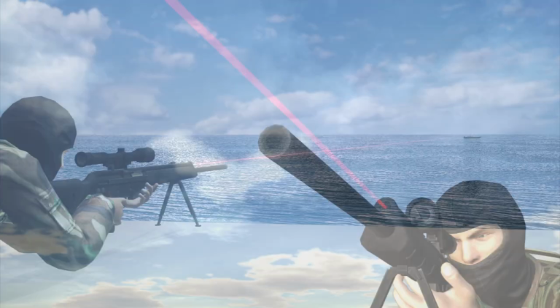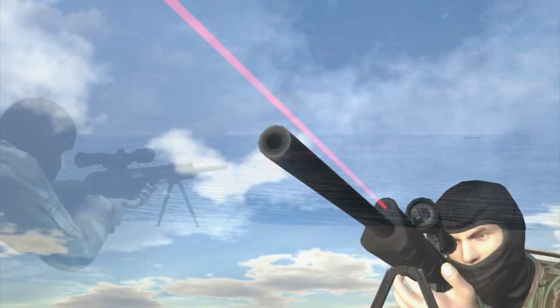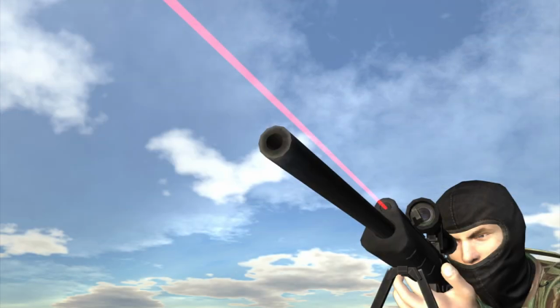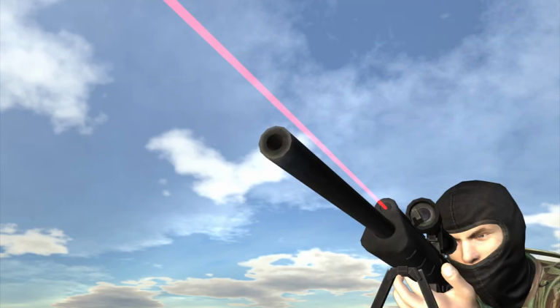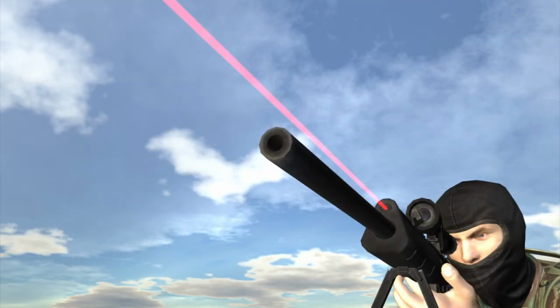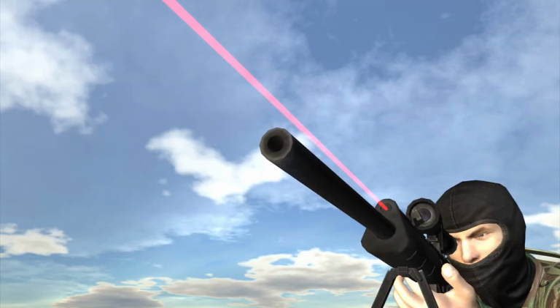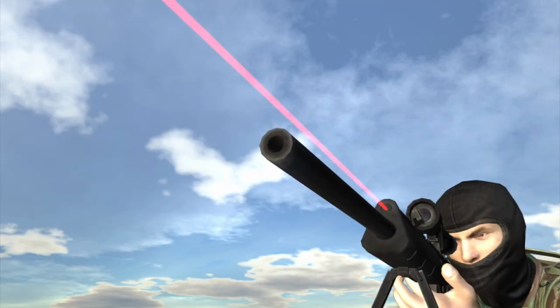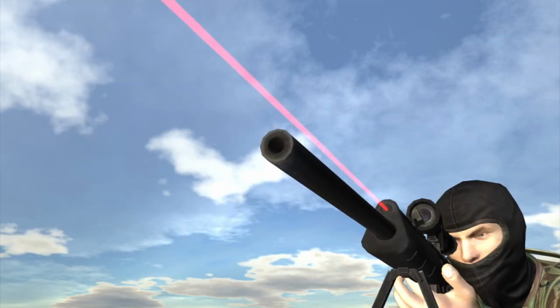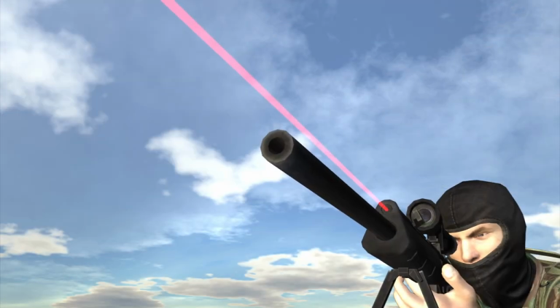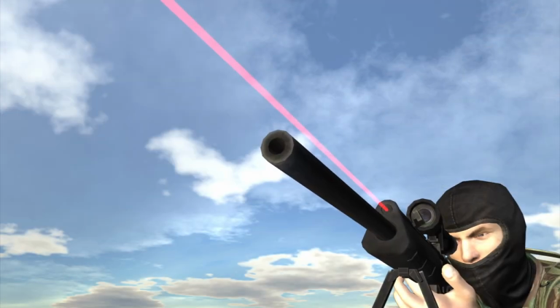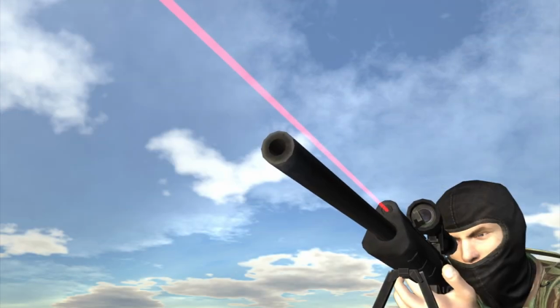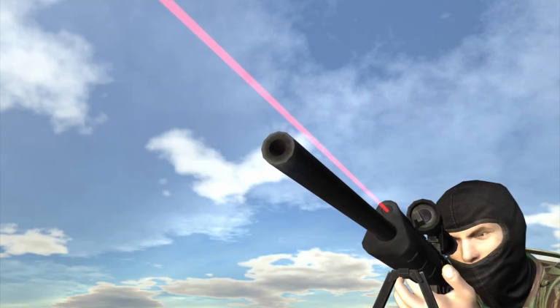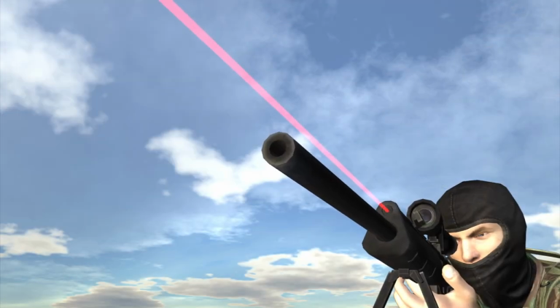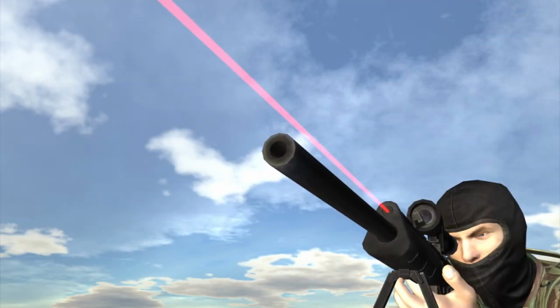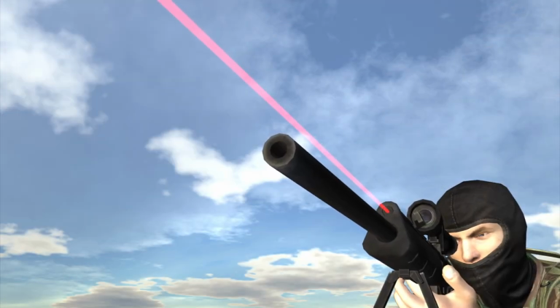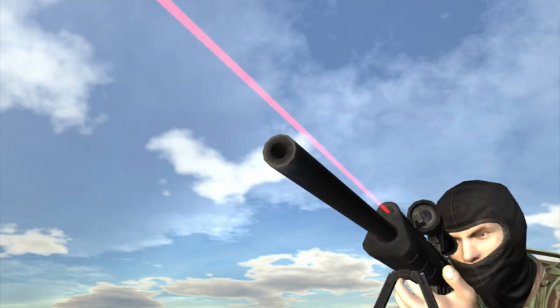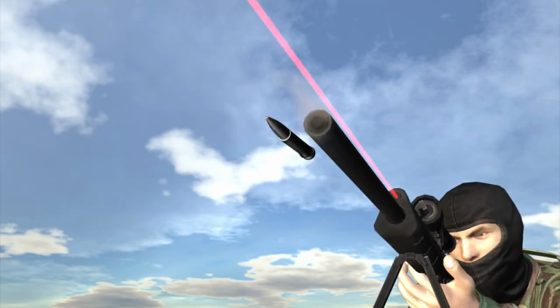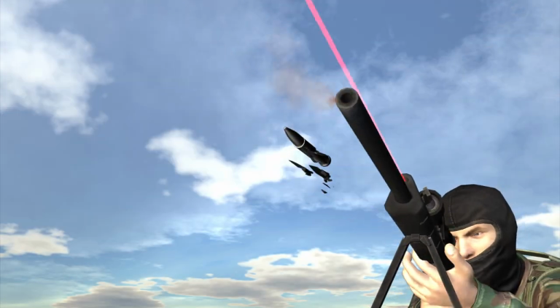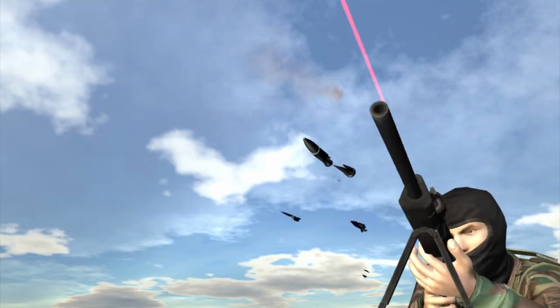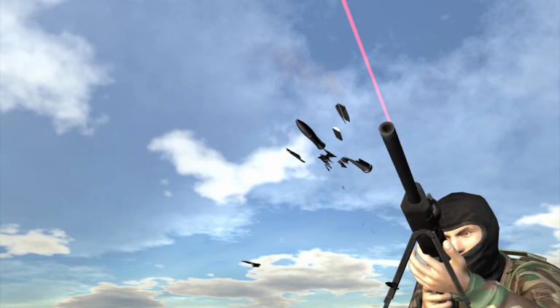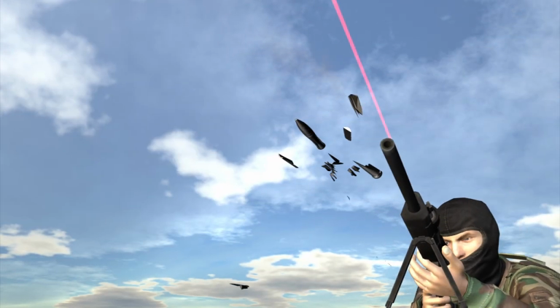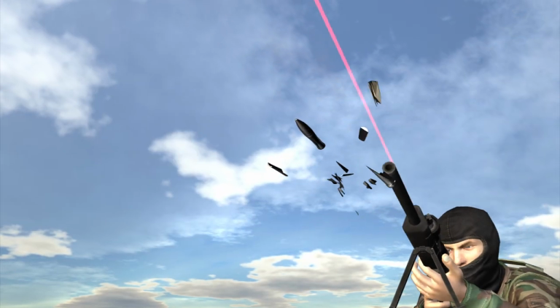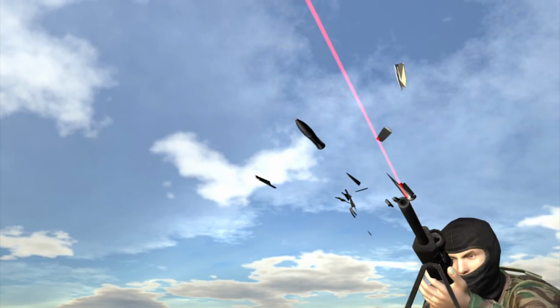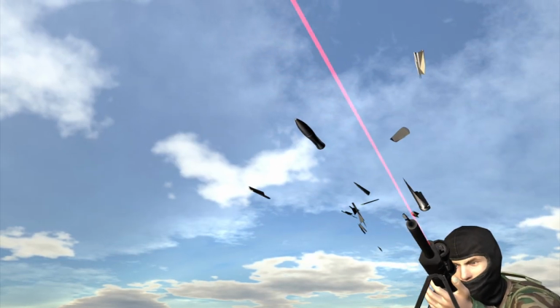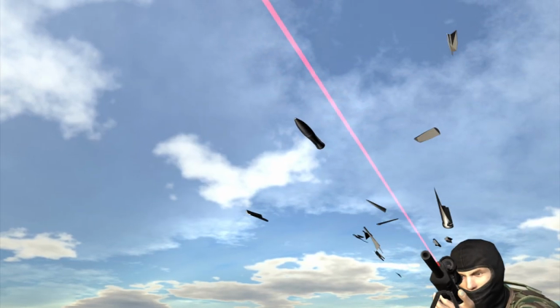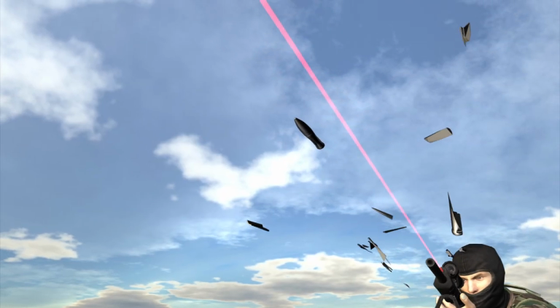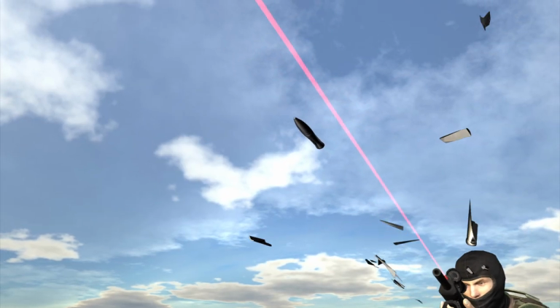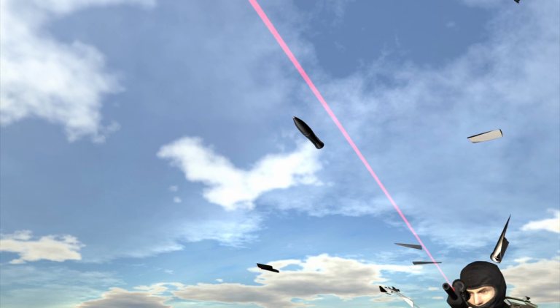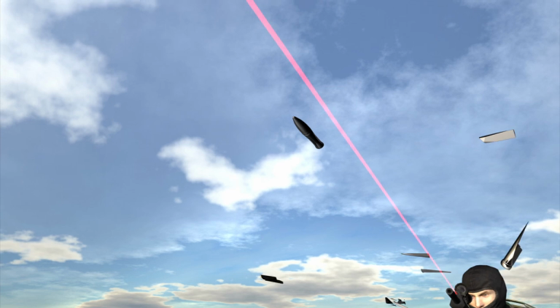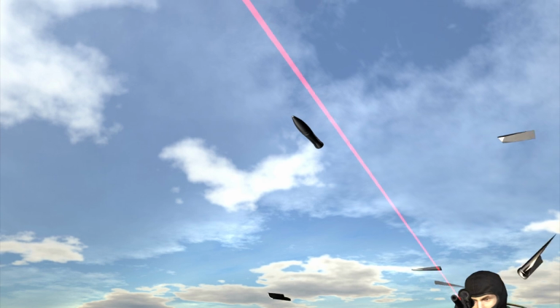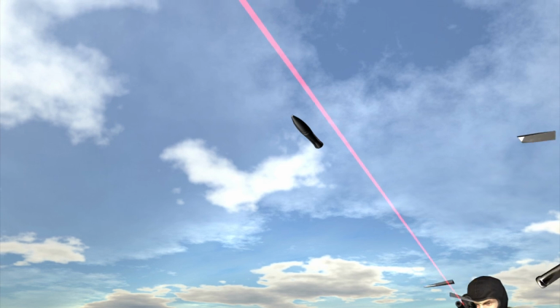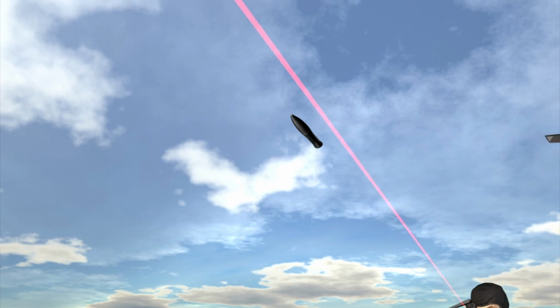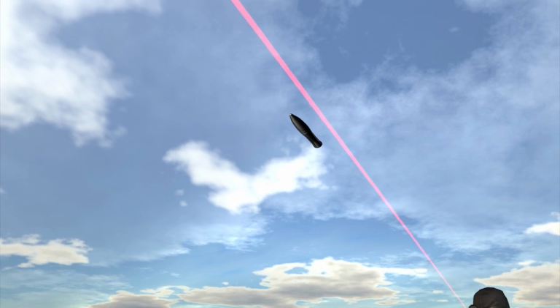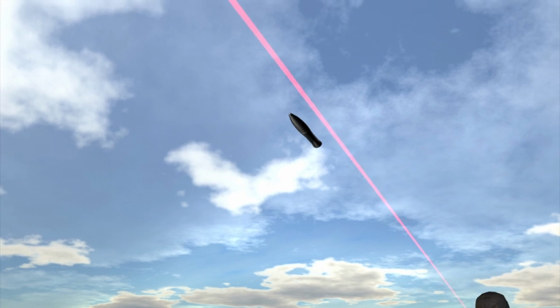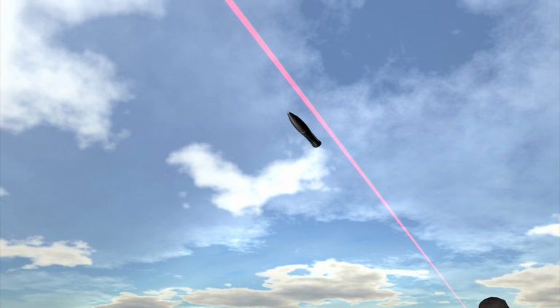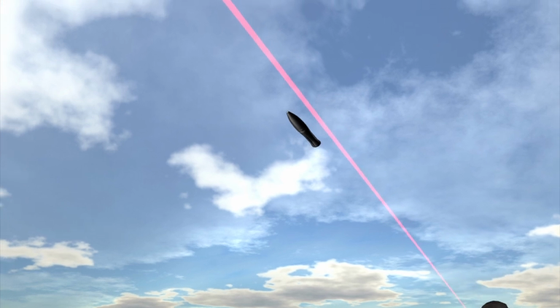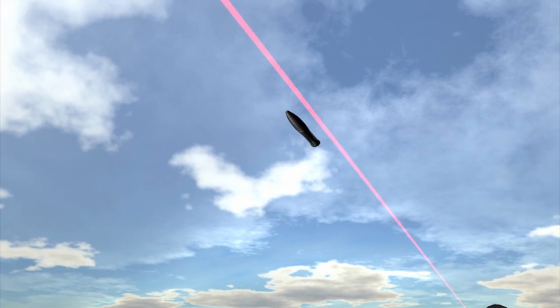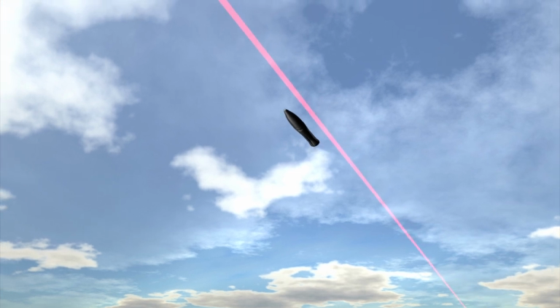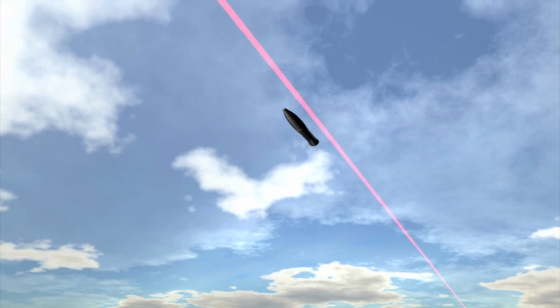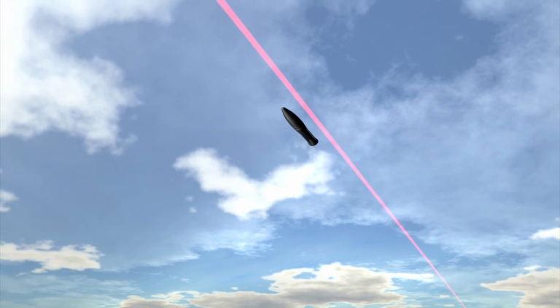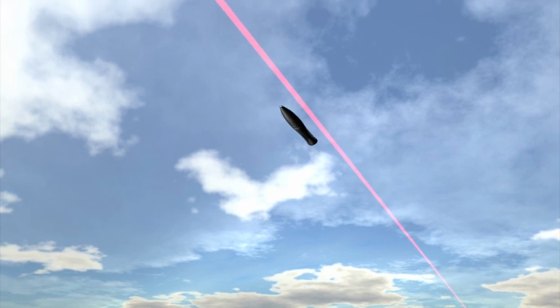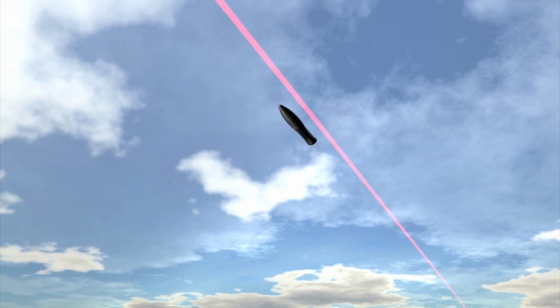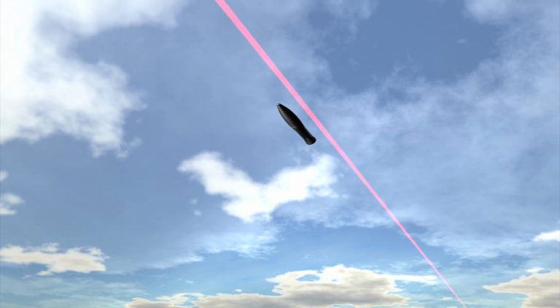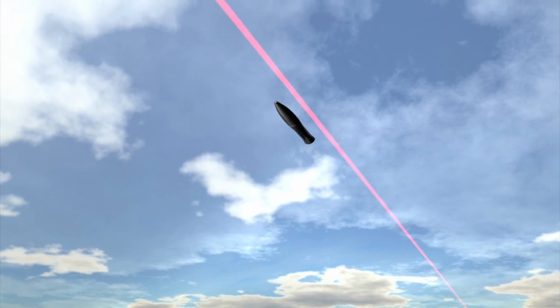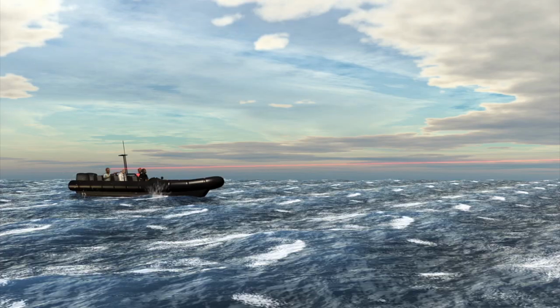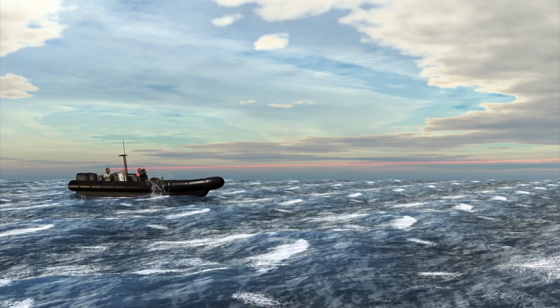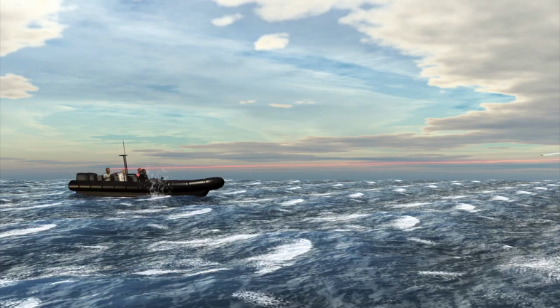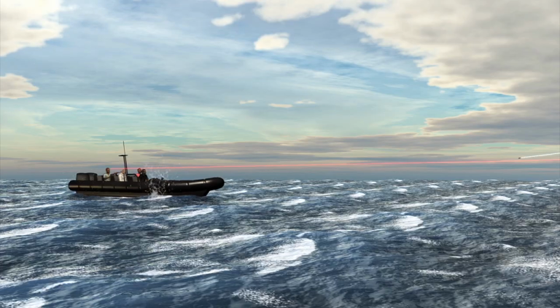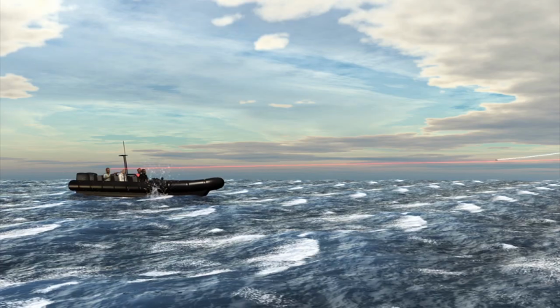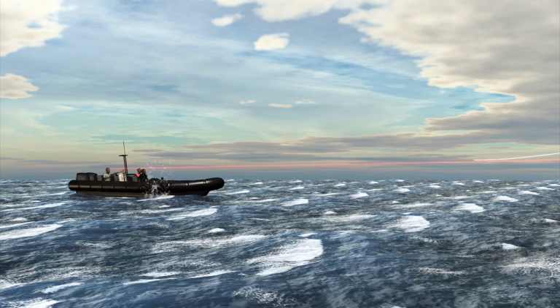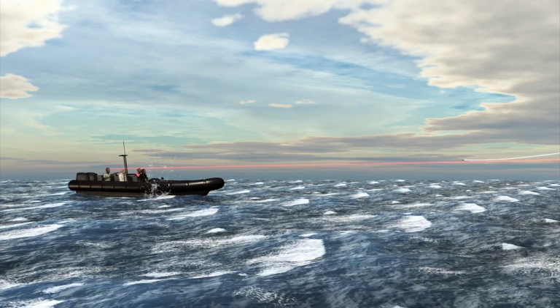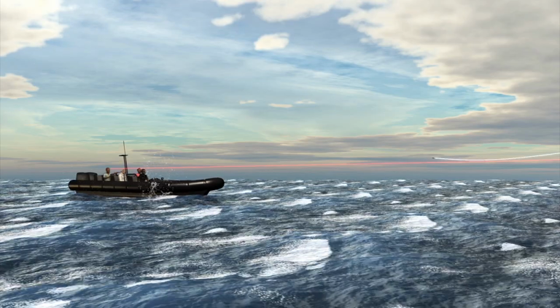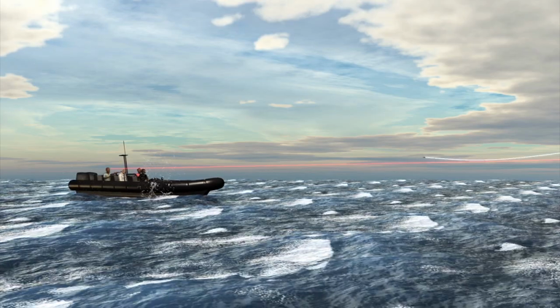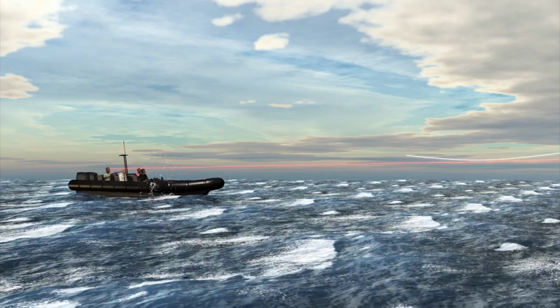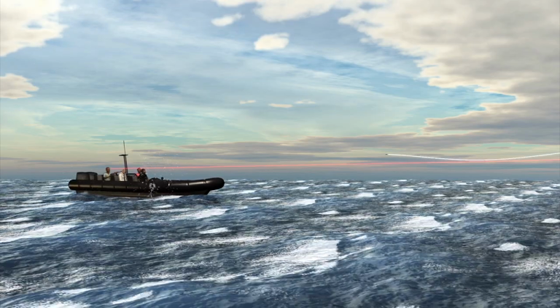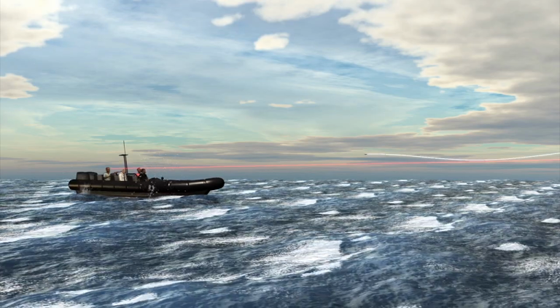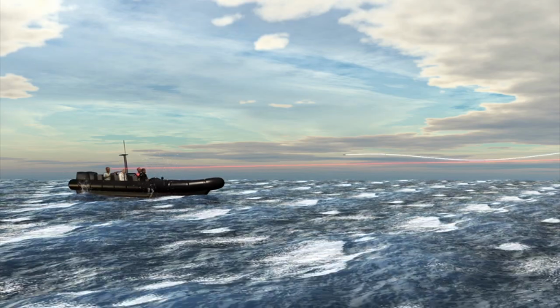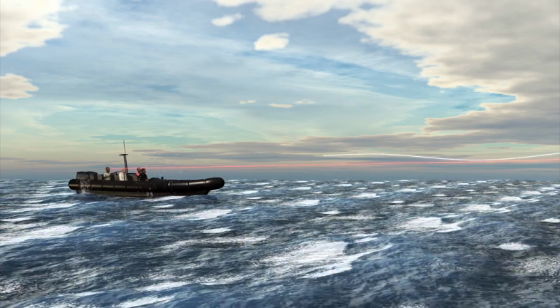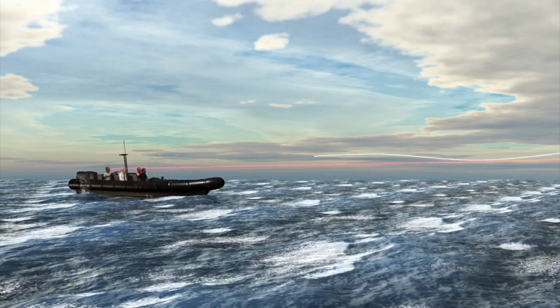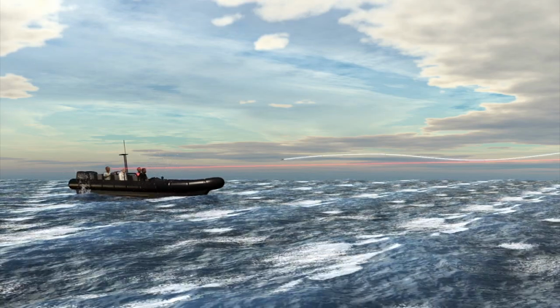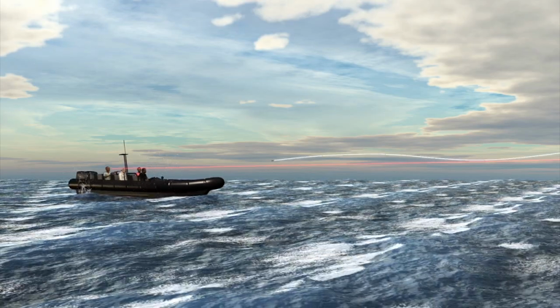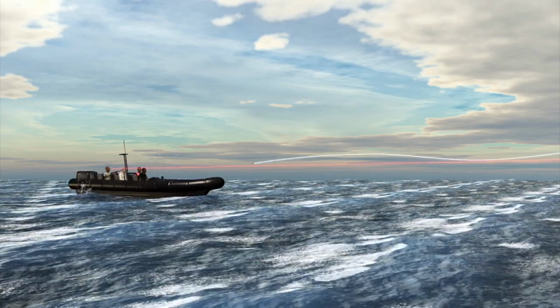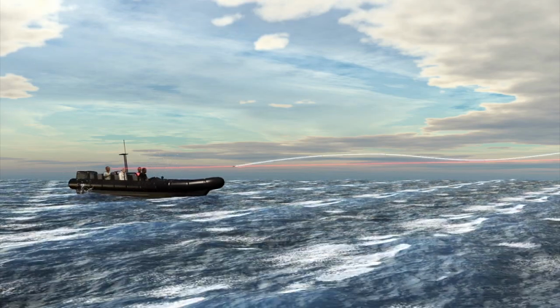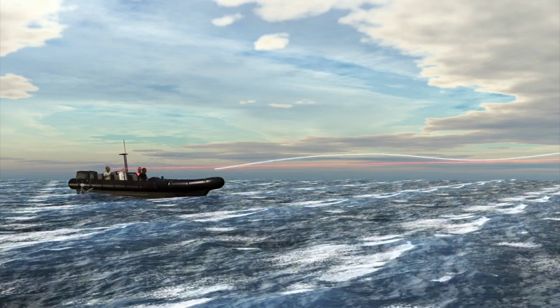Actuators inside the bullet control tiny fins on the exterior. They help to counter wind and steer the bullet to the target.